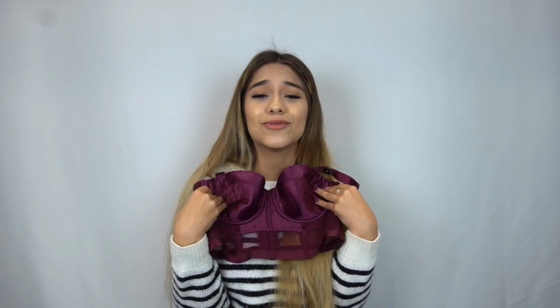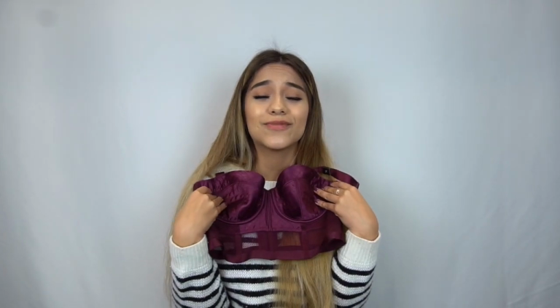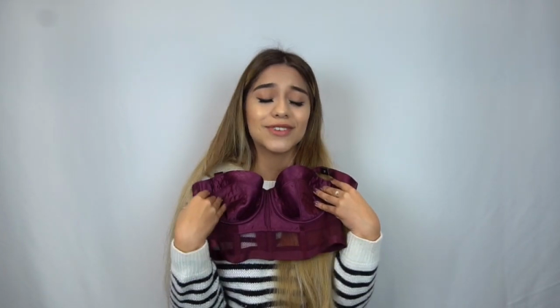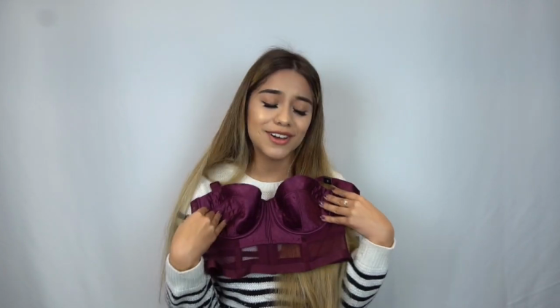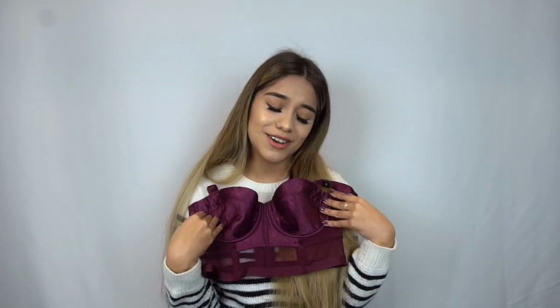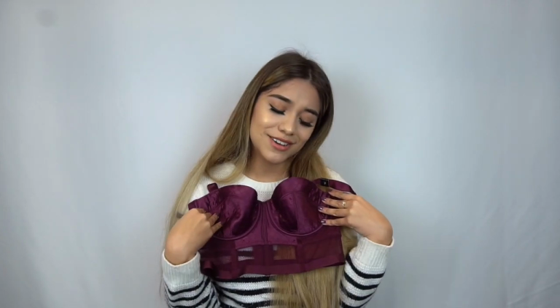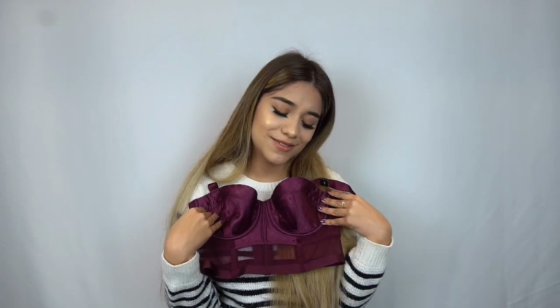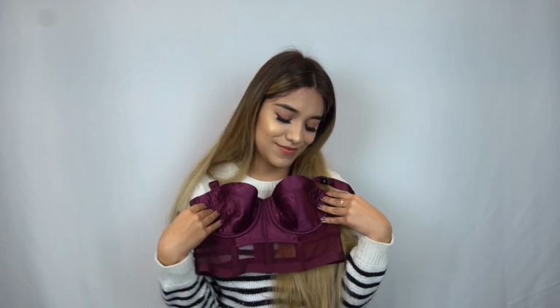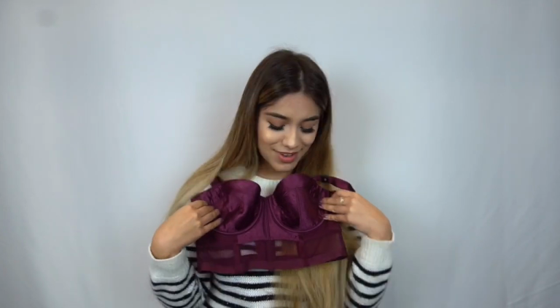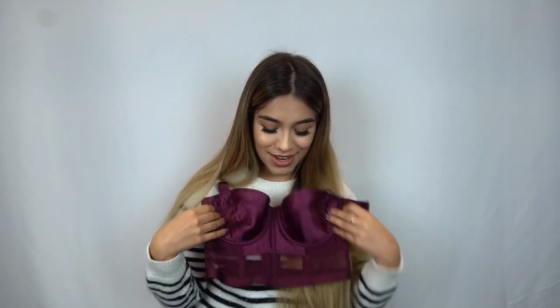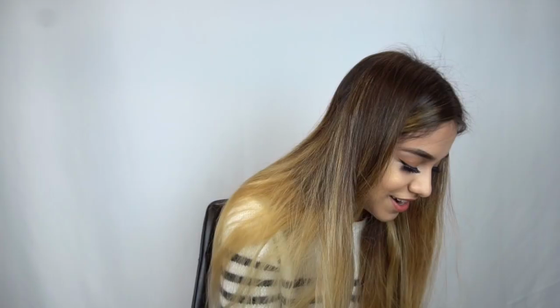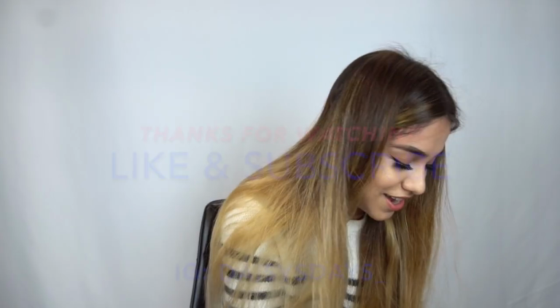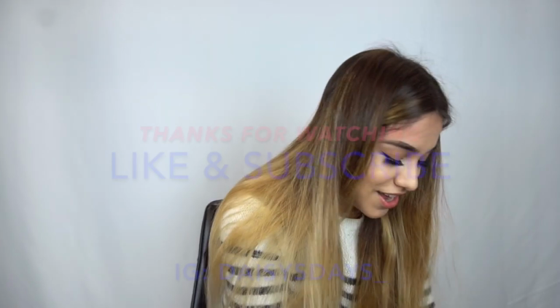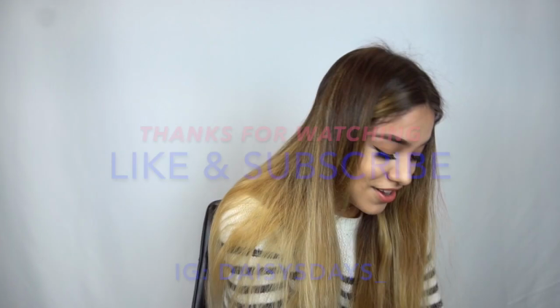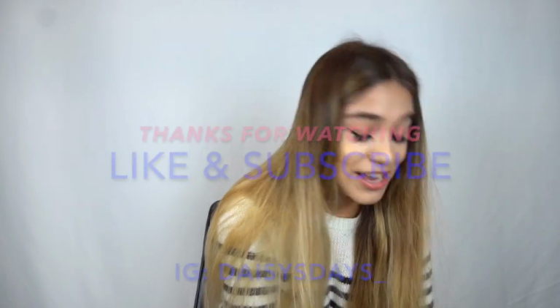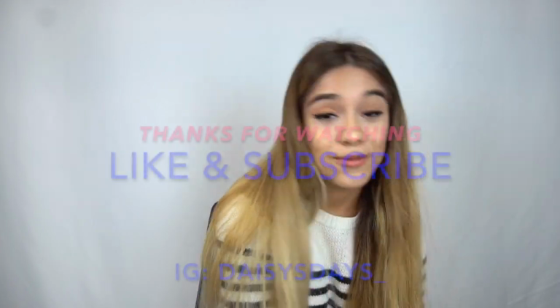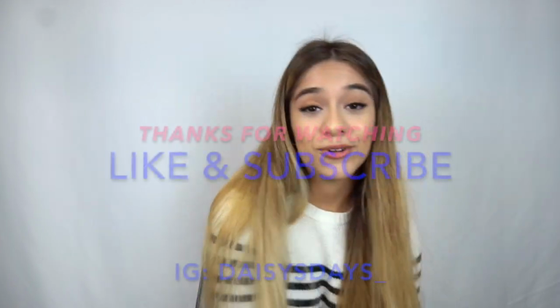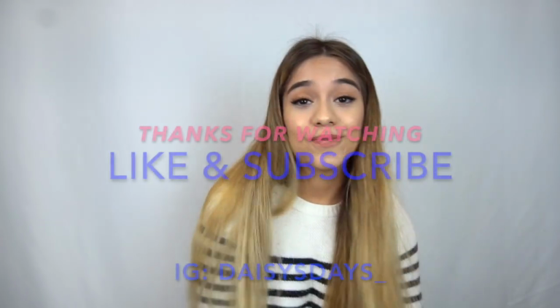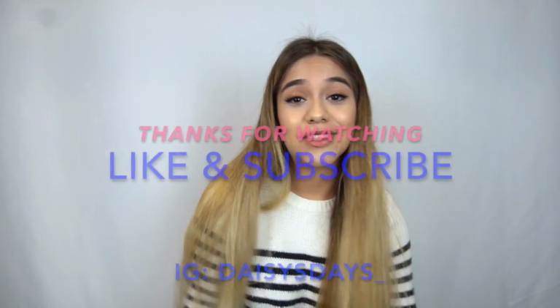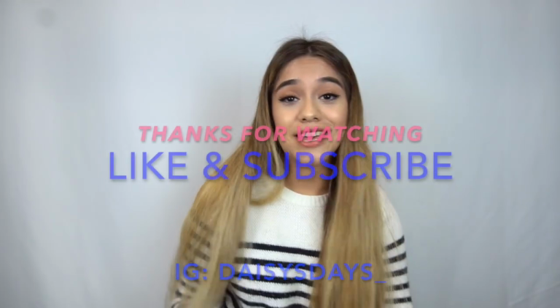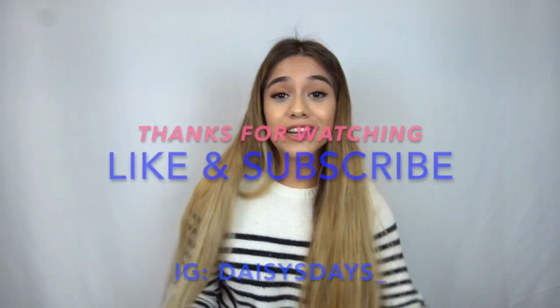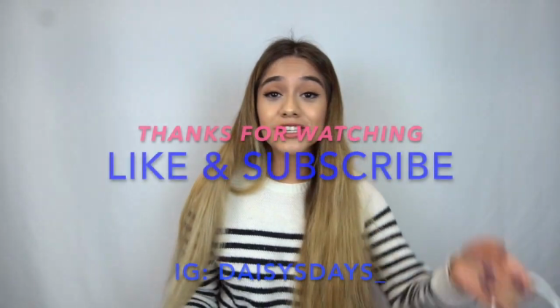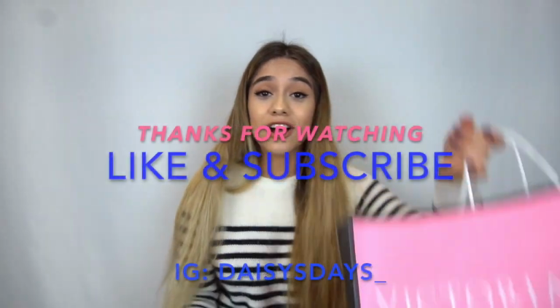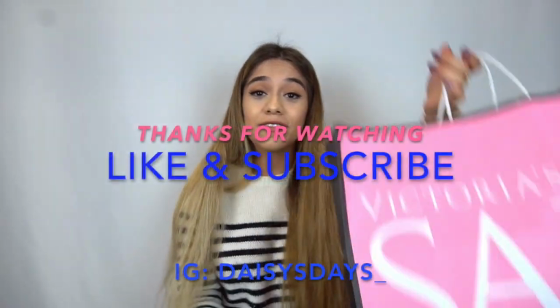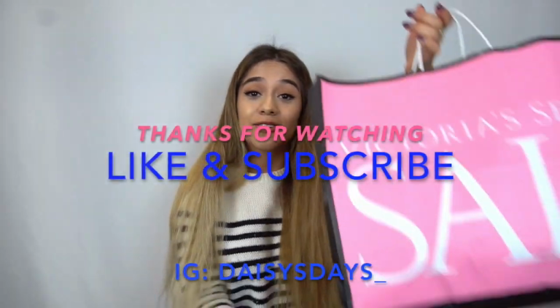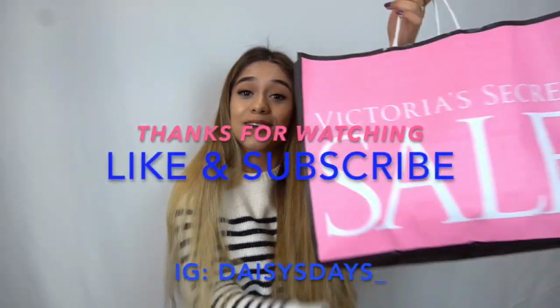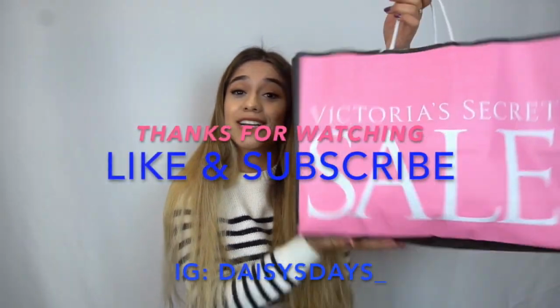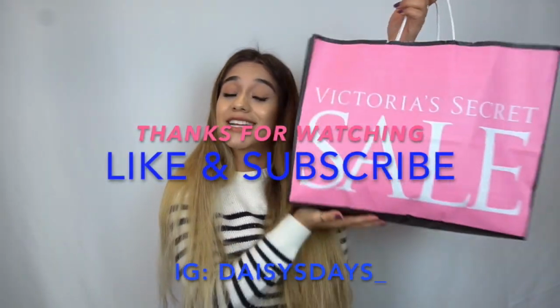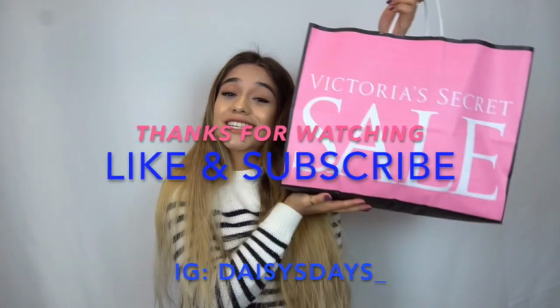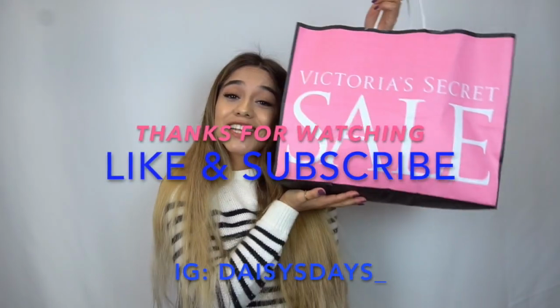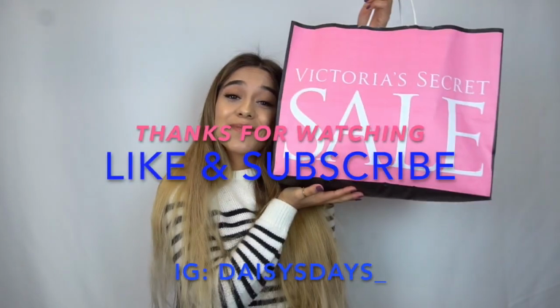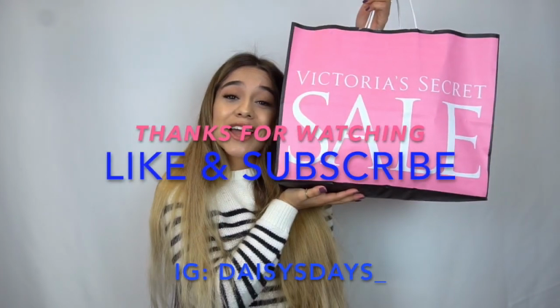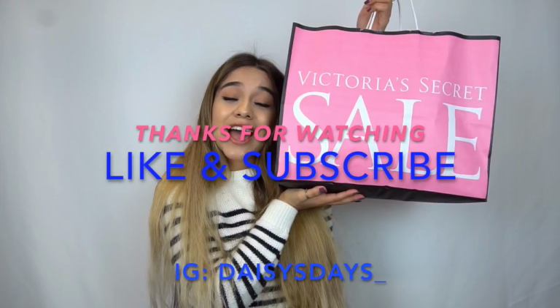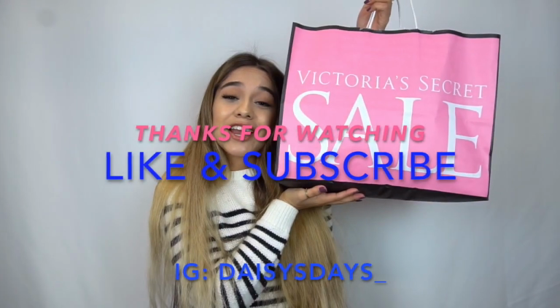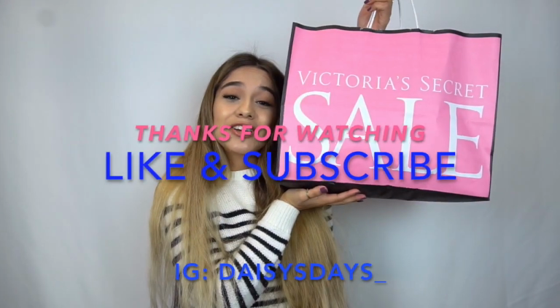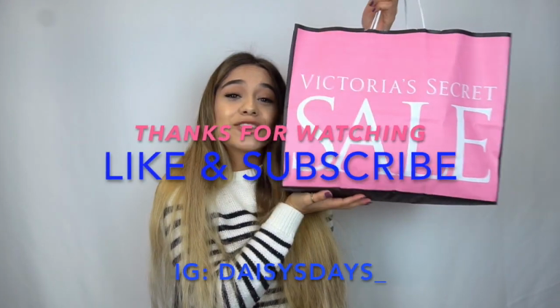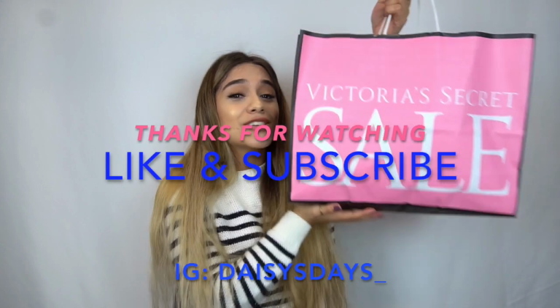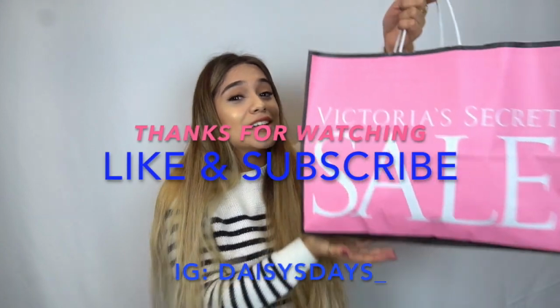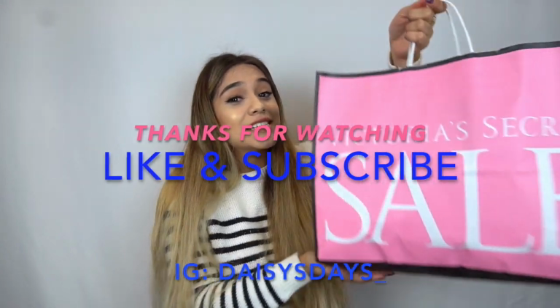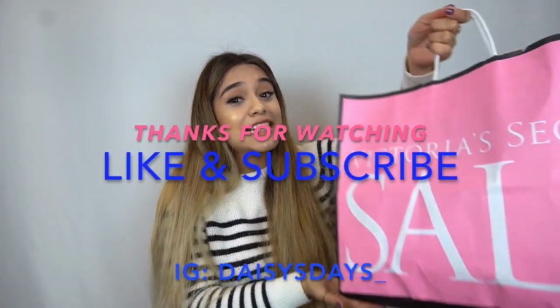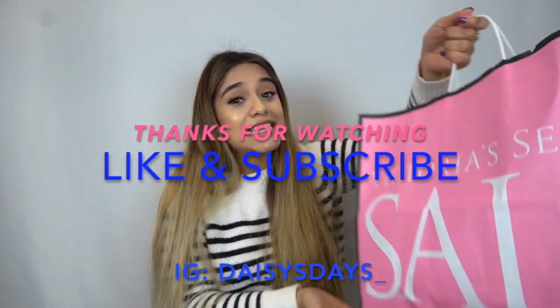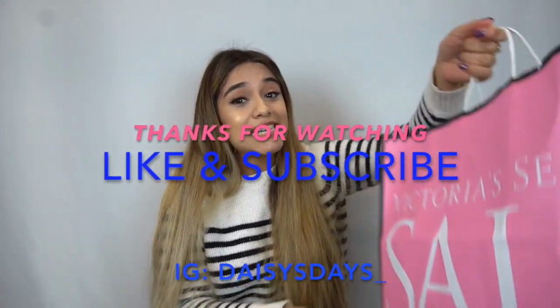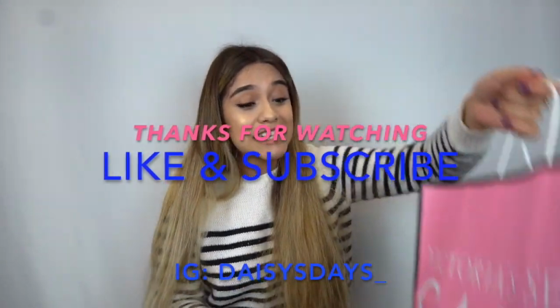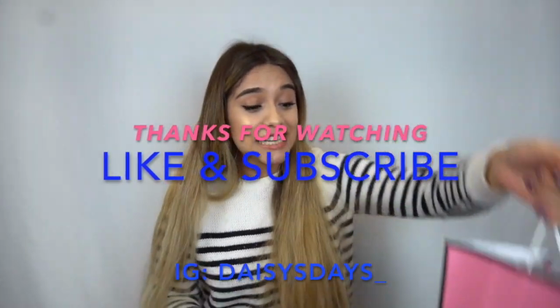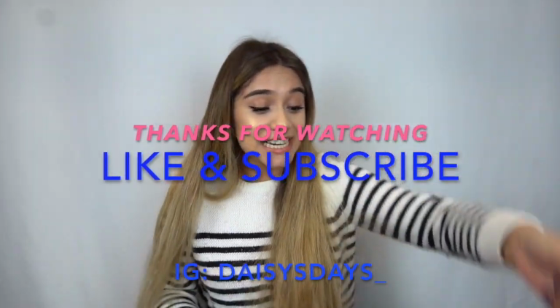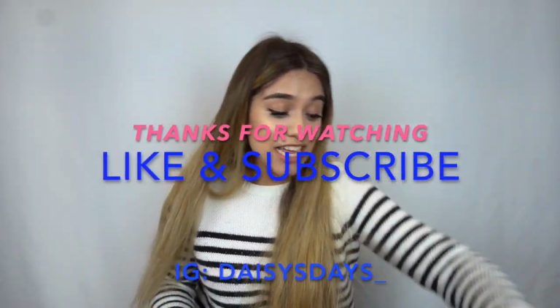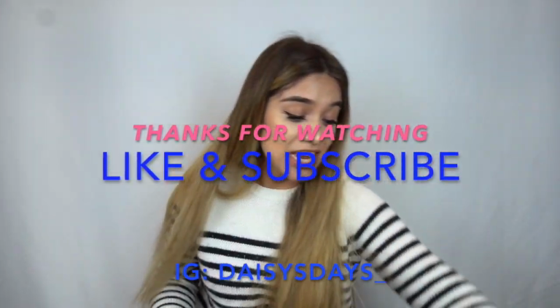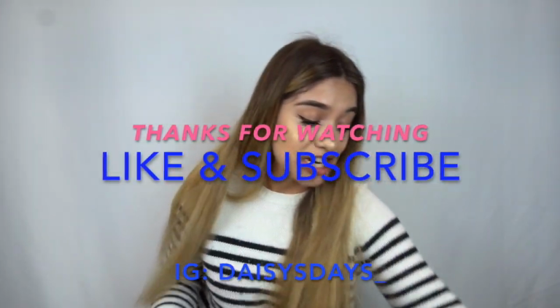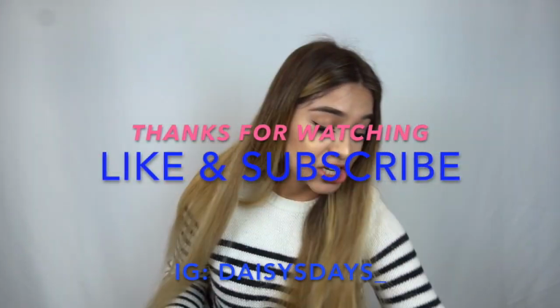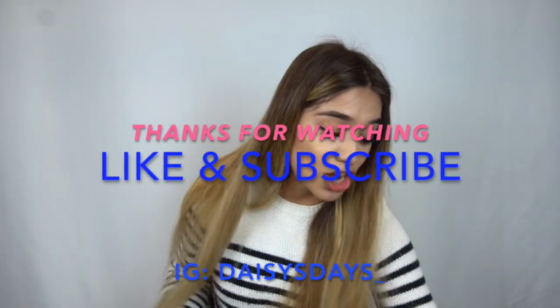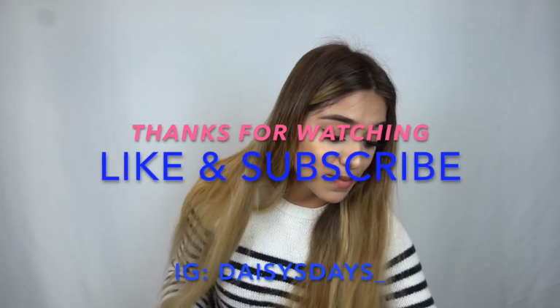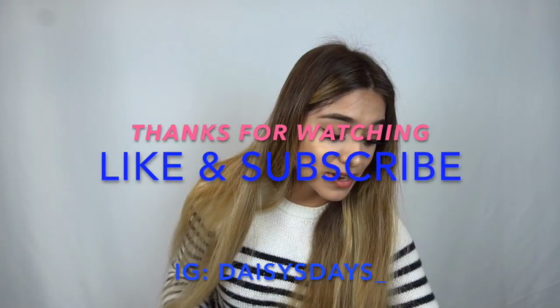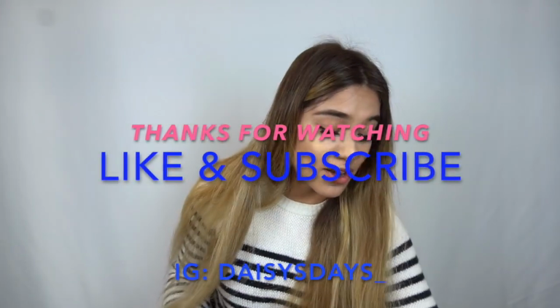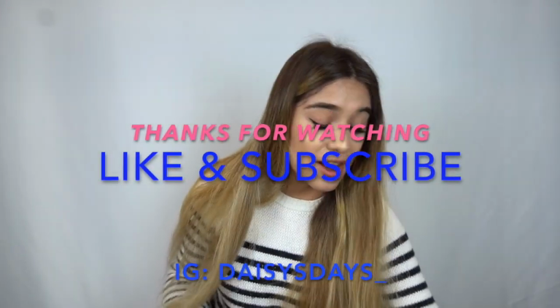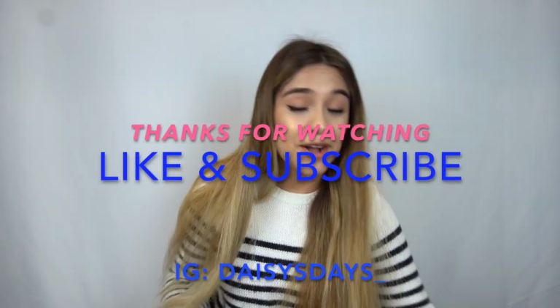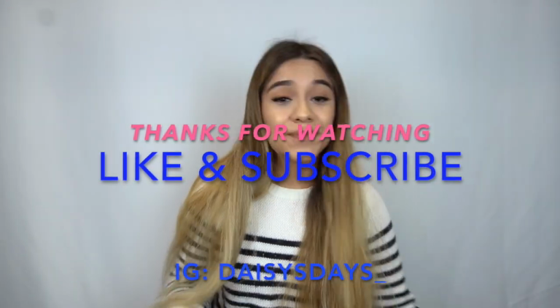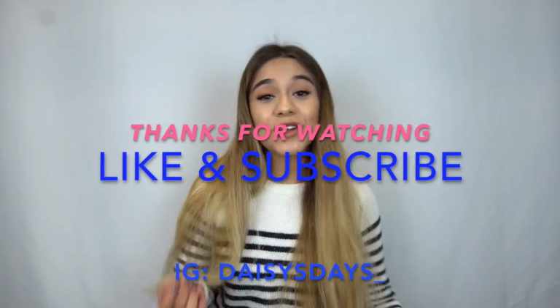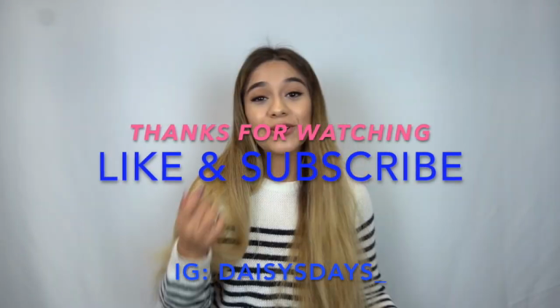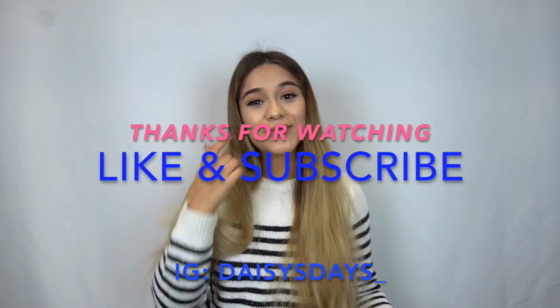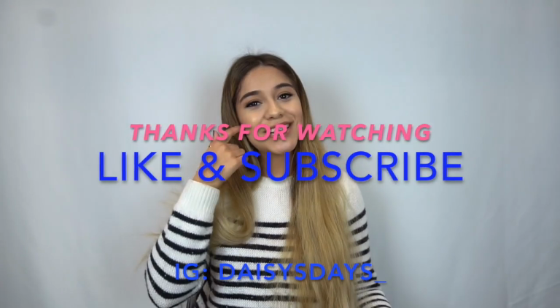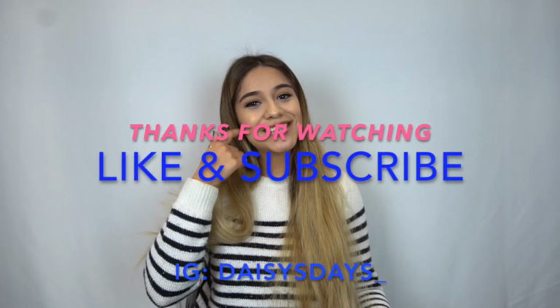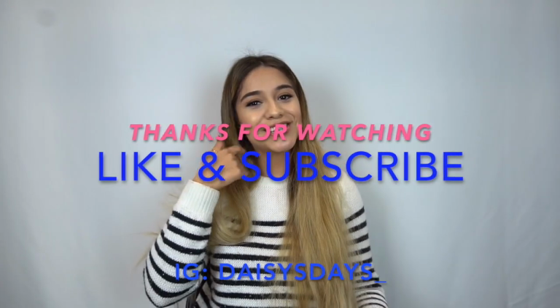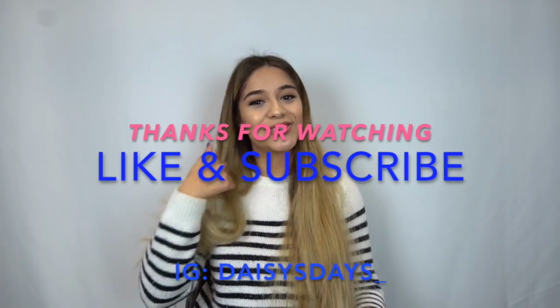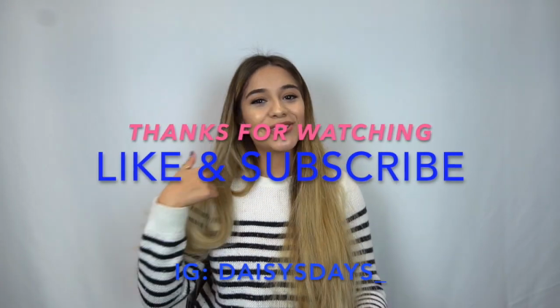Okay, well that is all for my semi-annual 2019 shopping haul — hope you guys enjoyed!